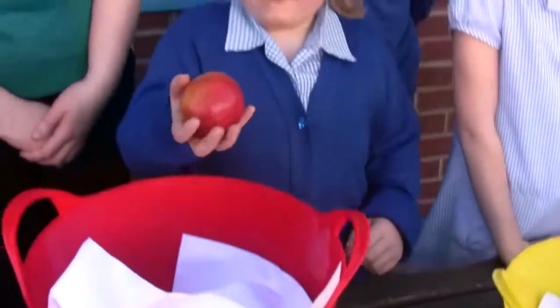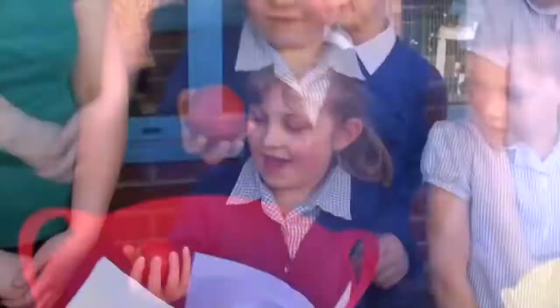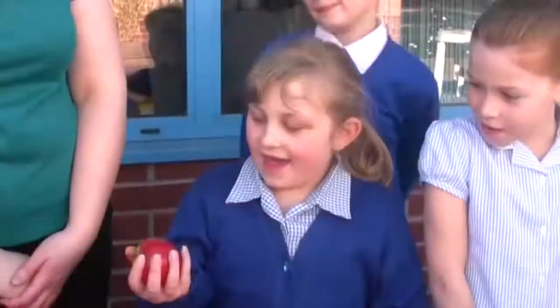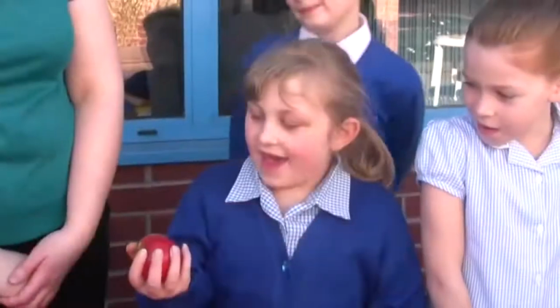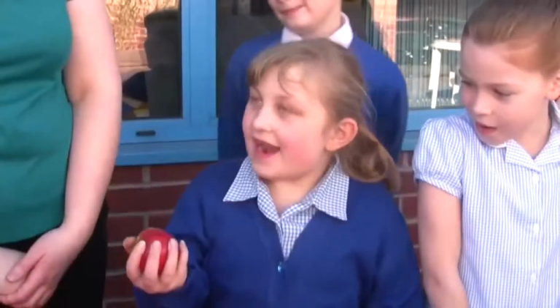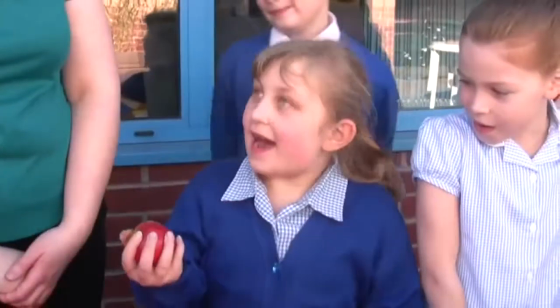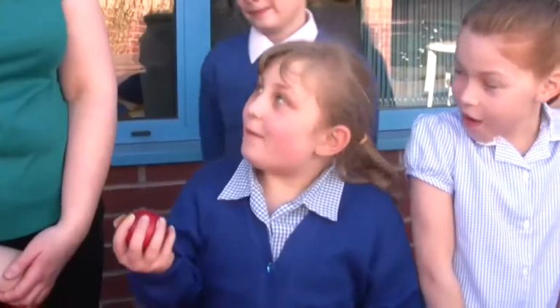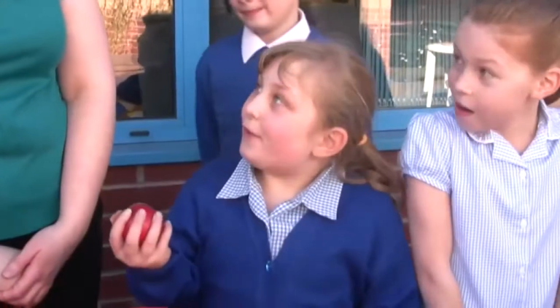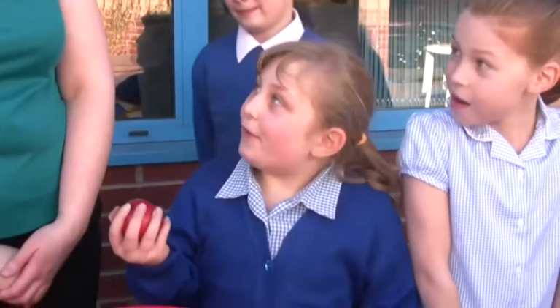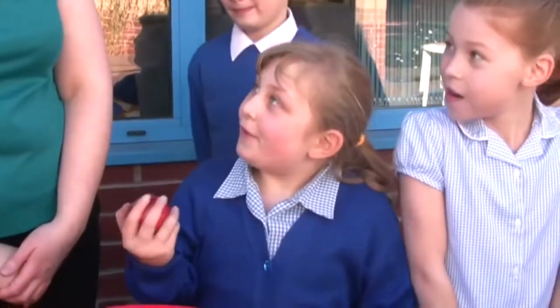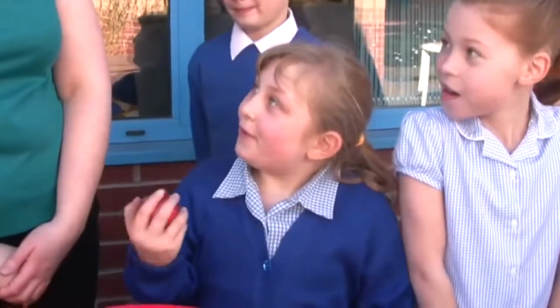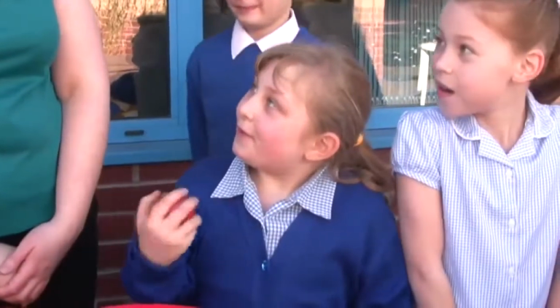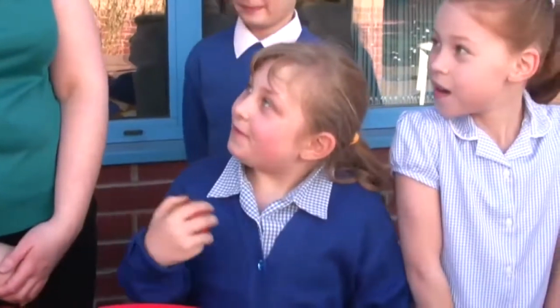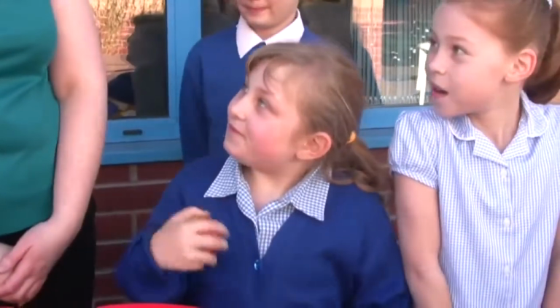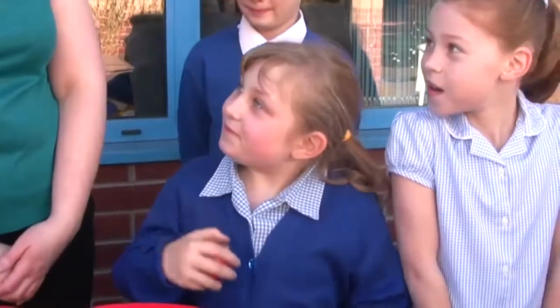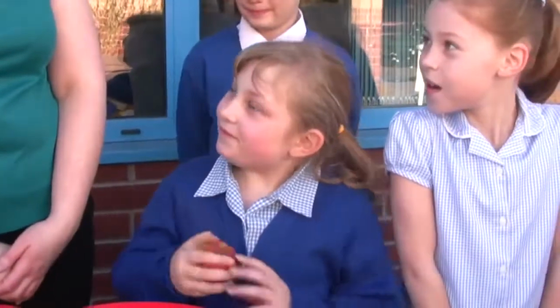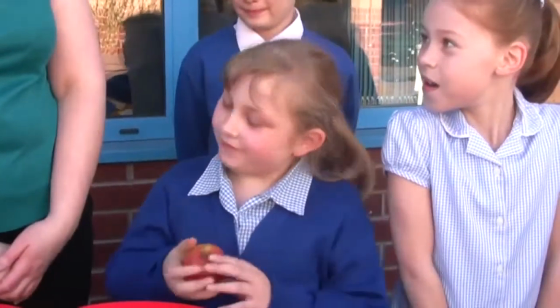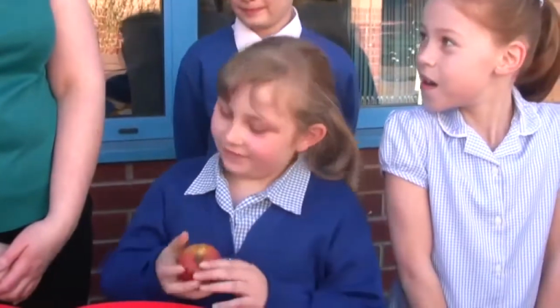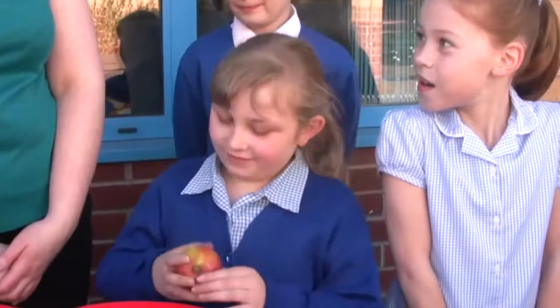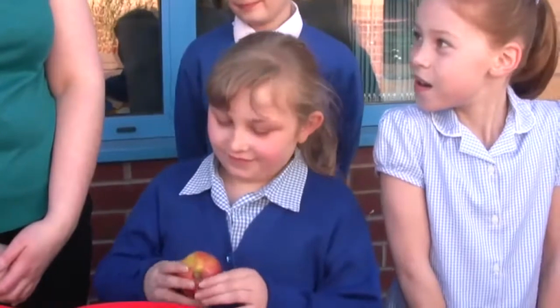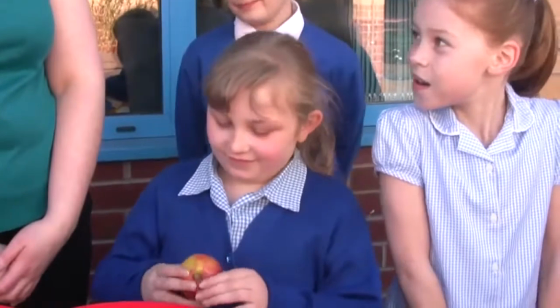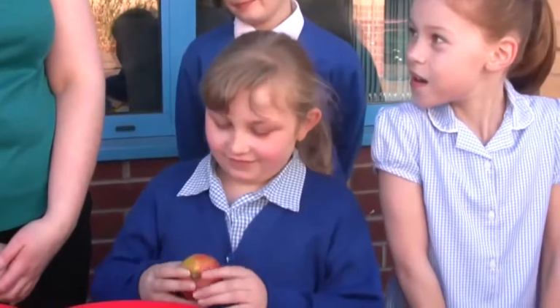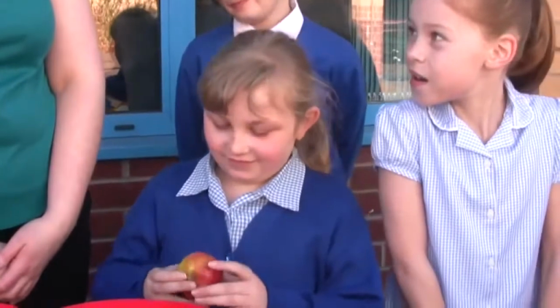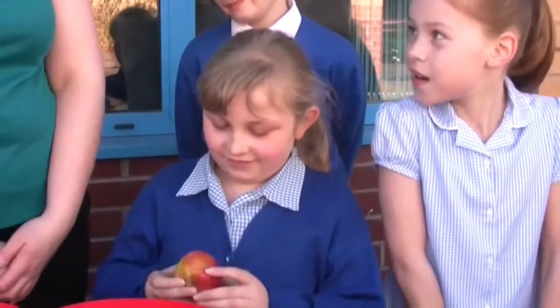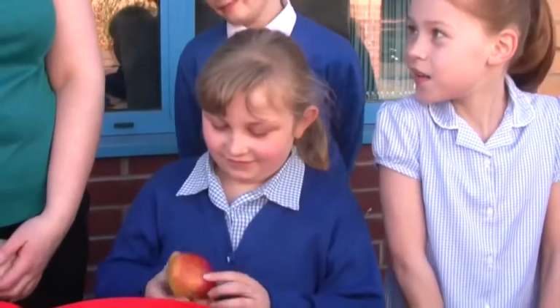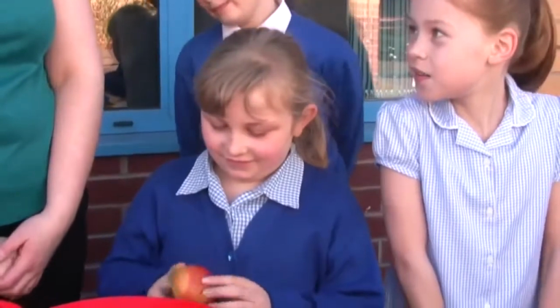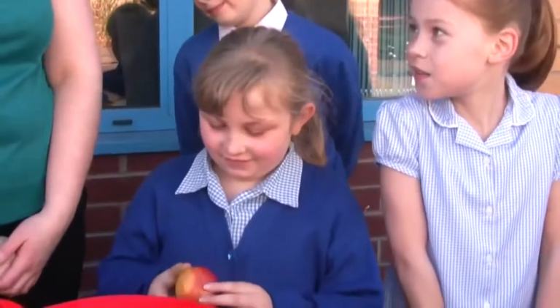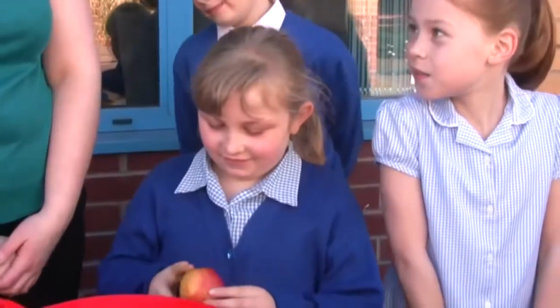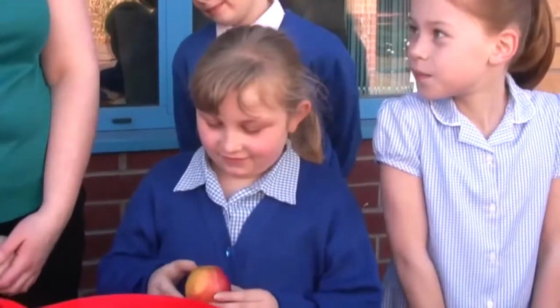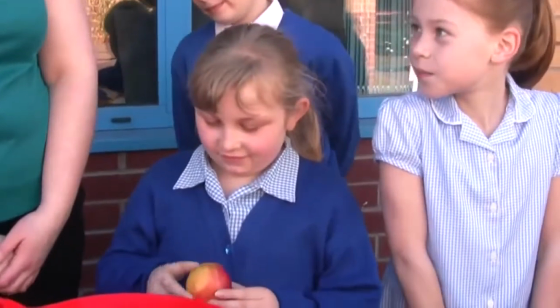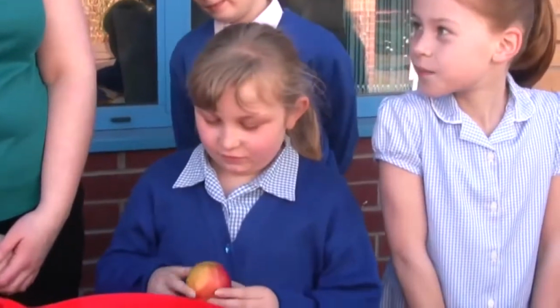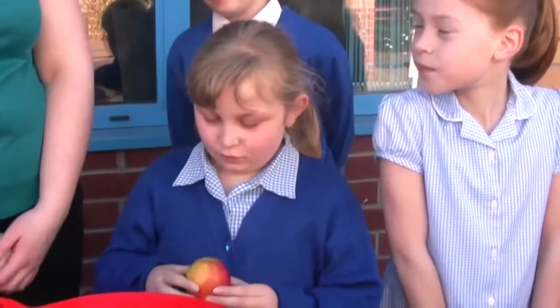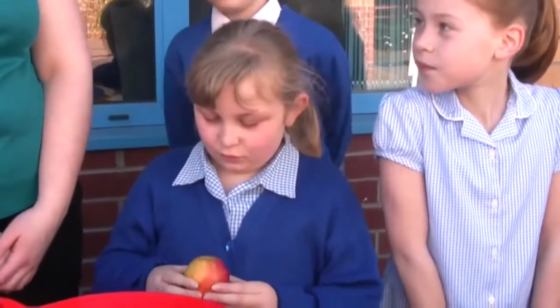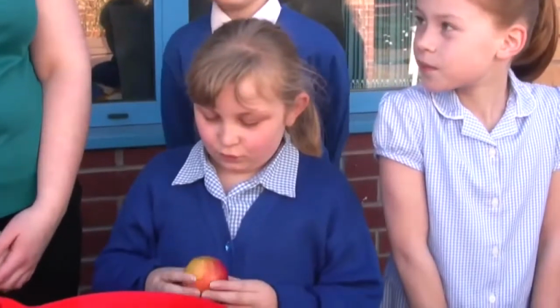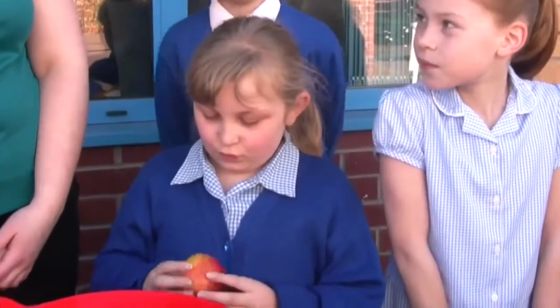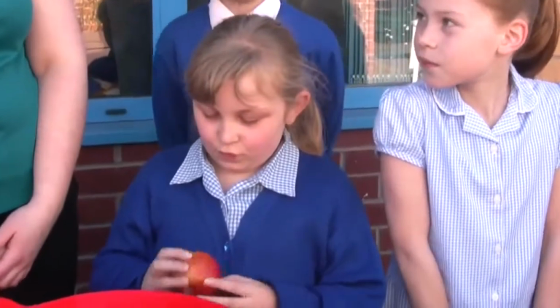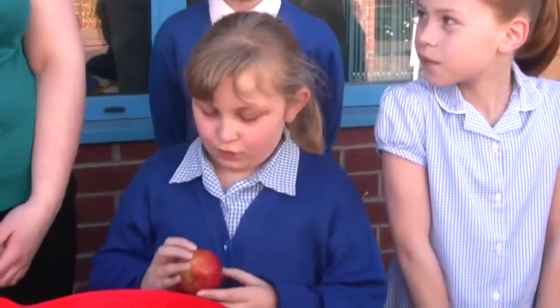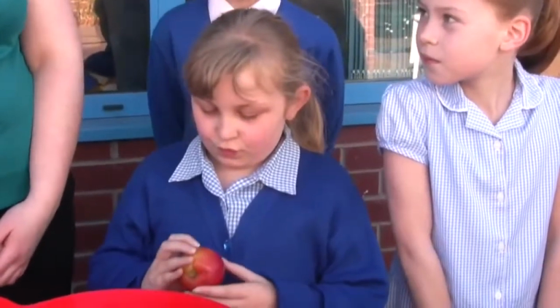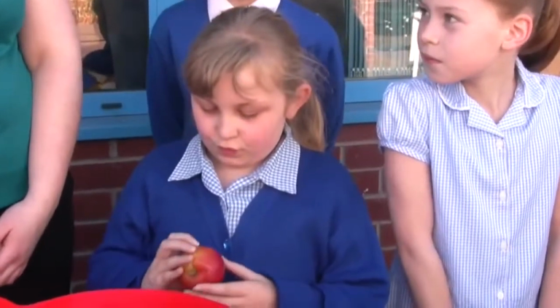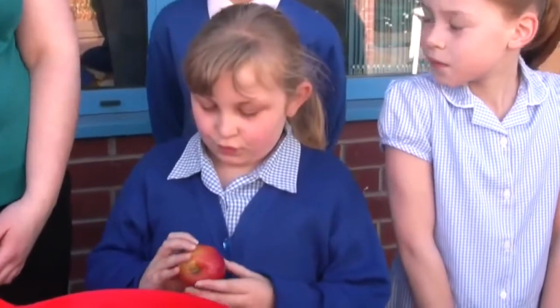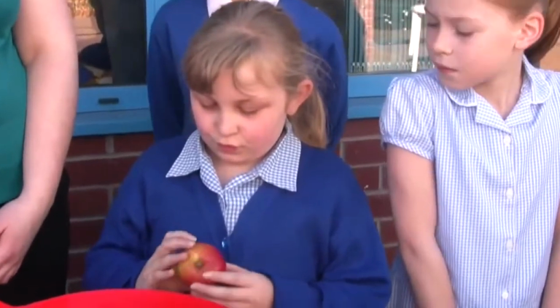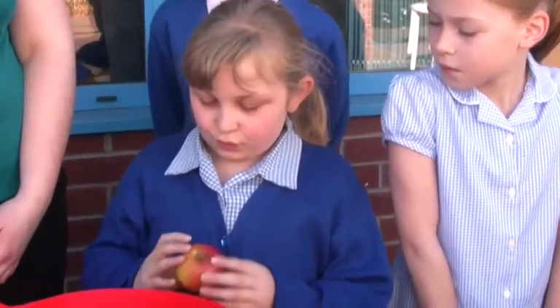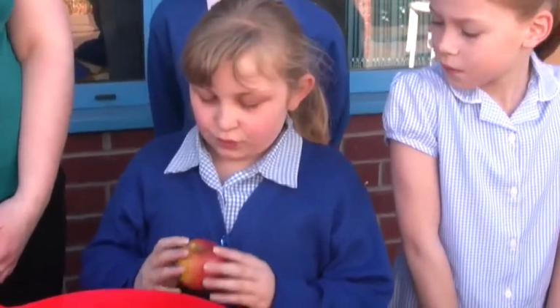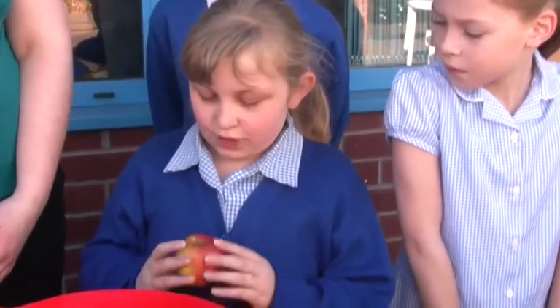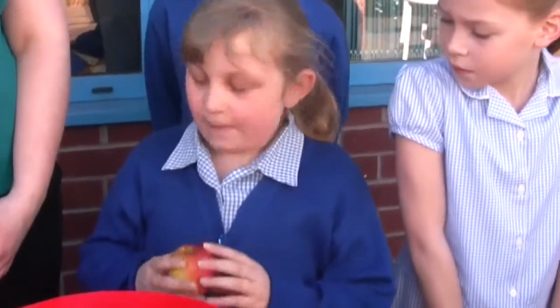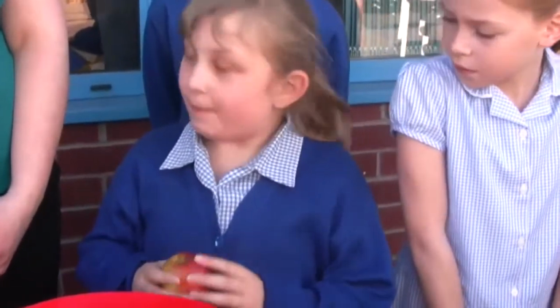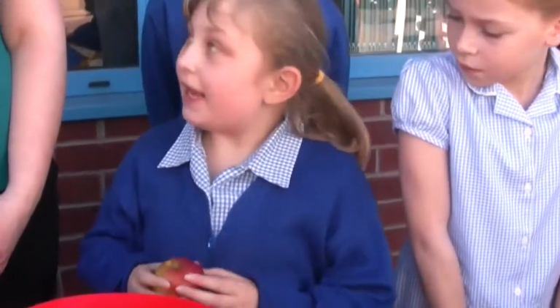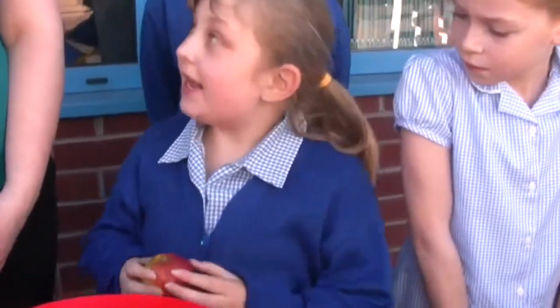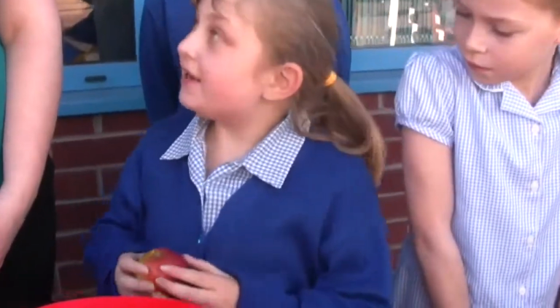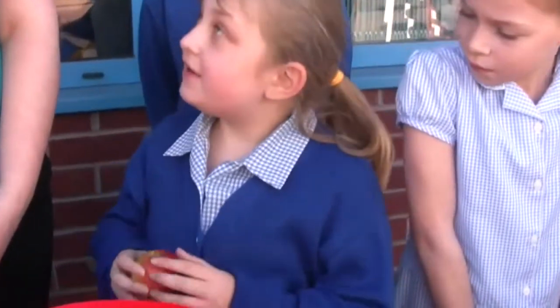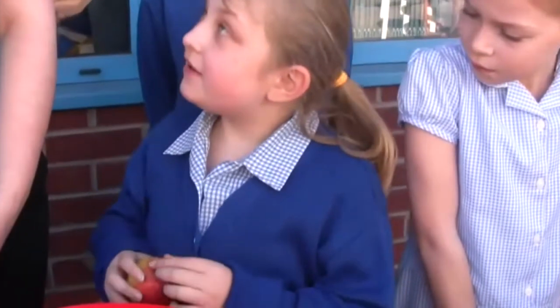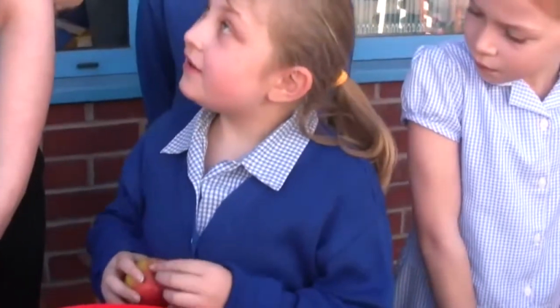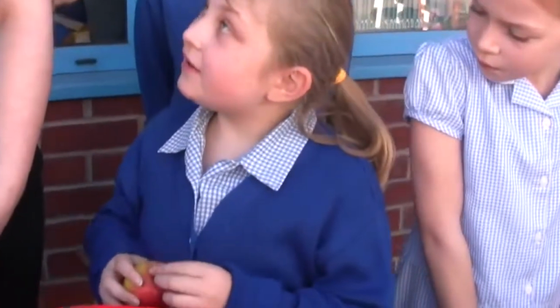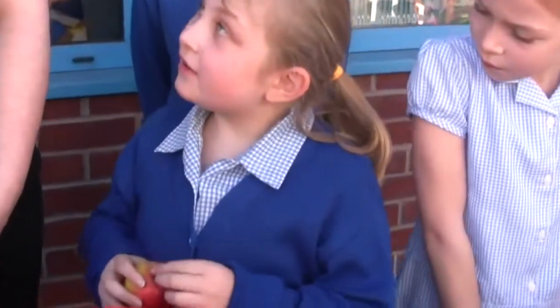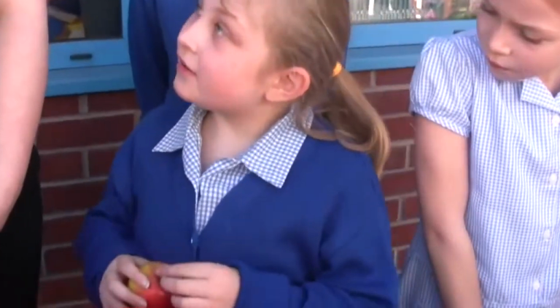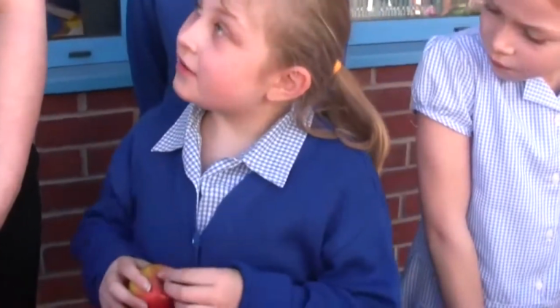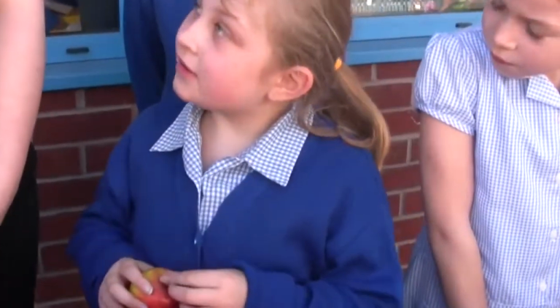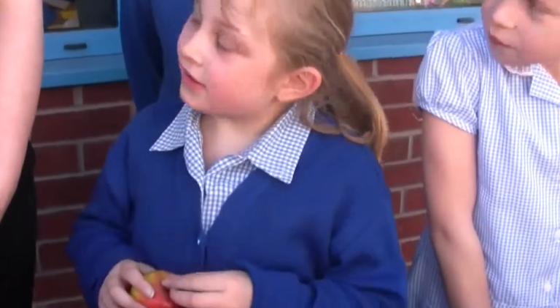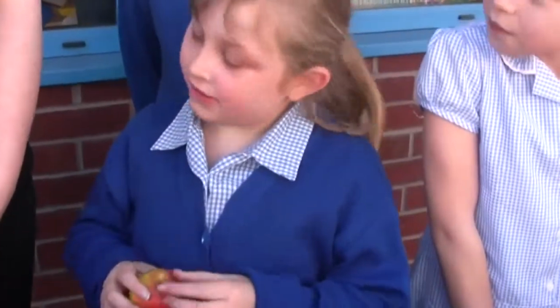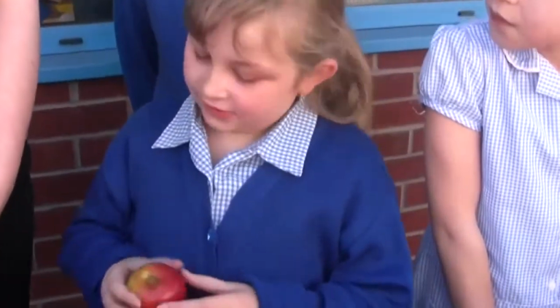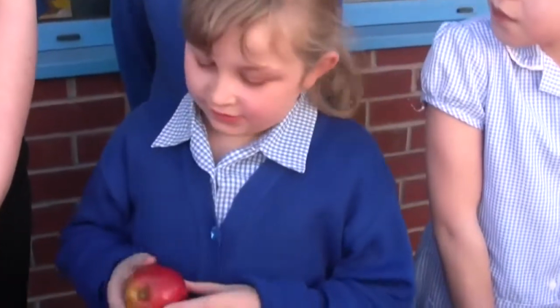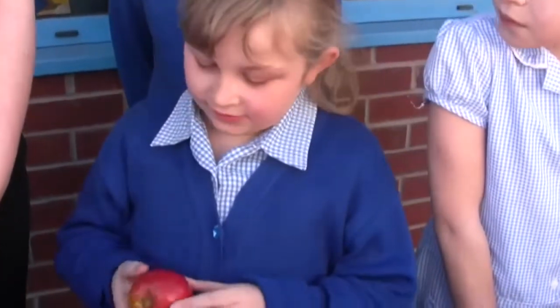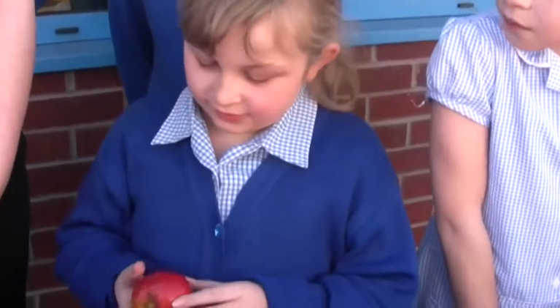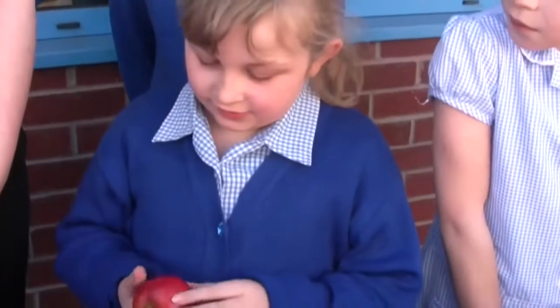An apple. Brilliant, and does an apple come from a plant or an animal? A plant. Fantastic.